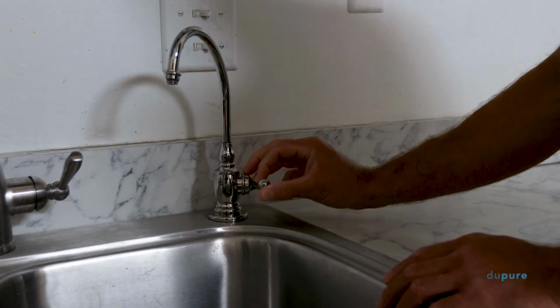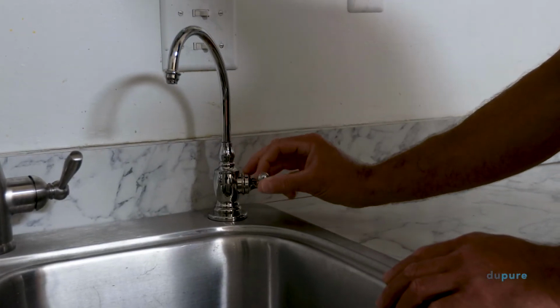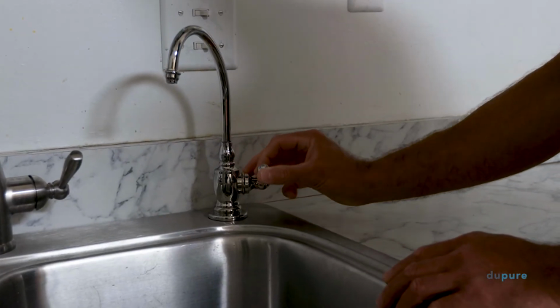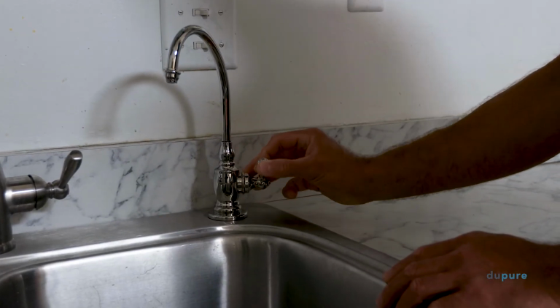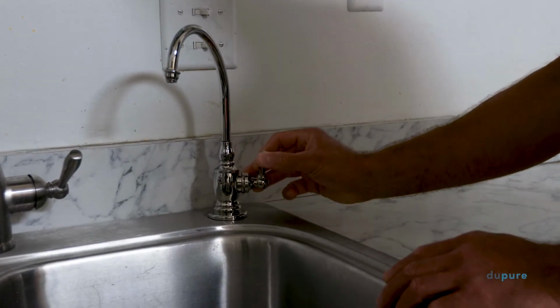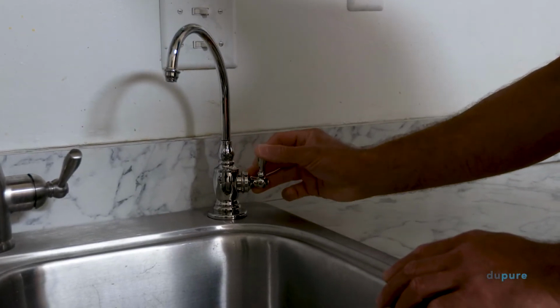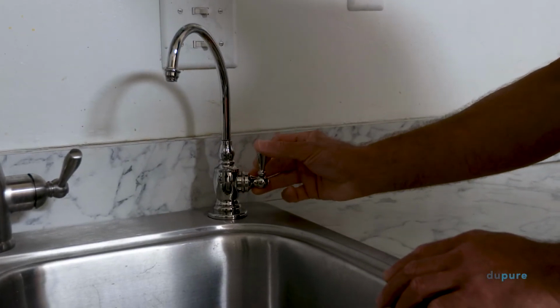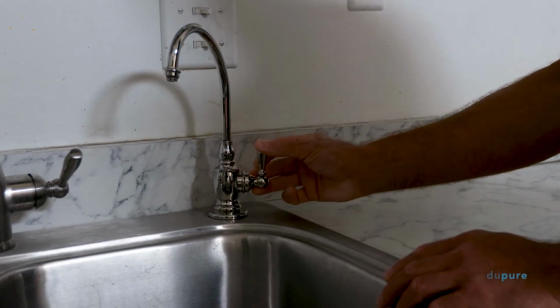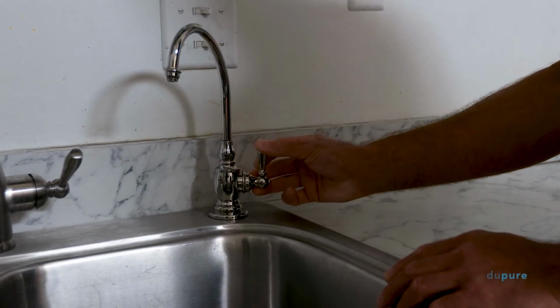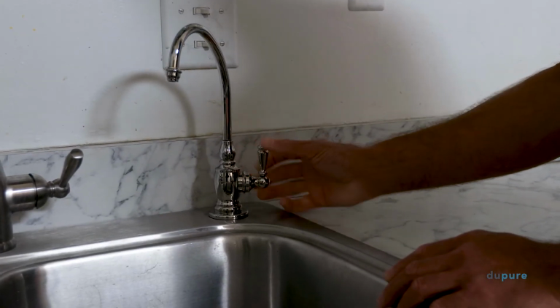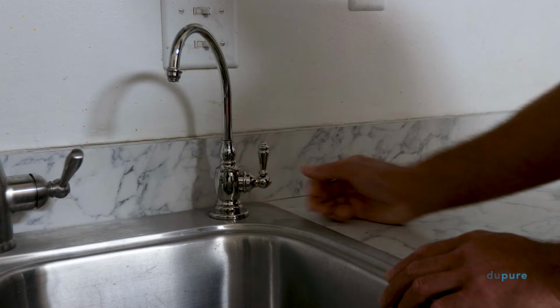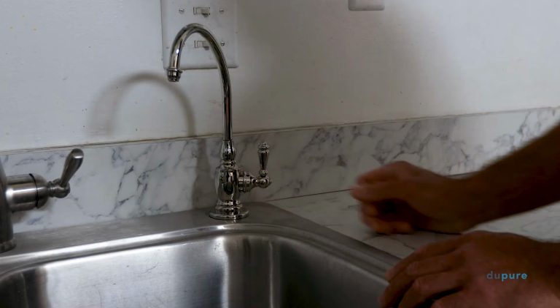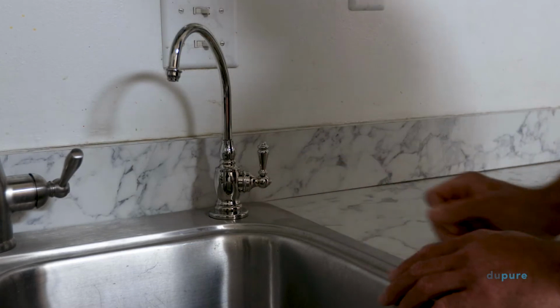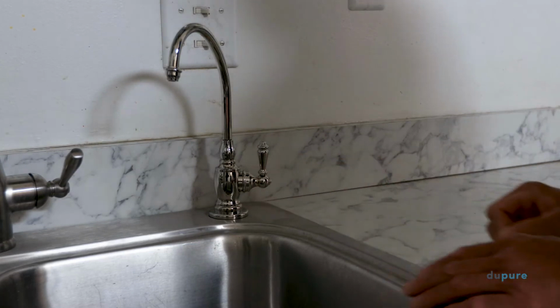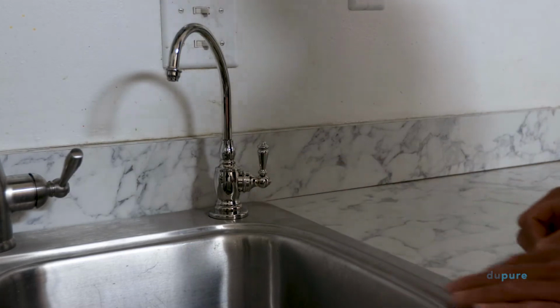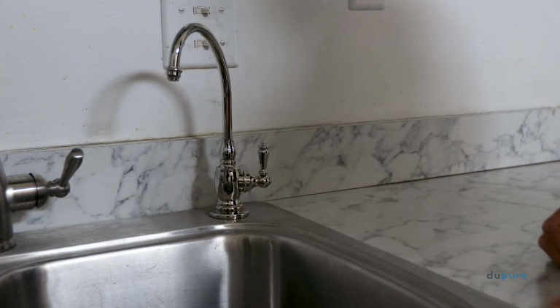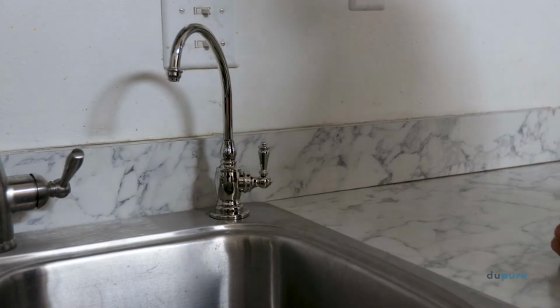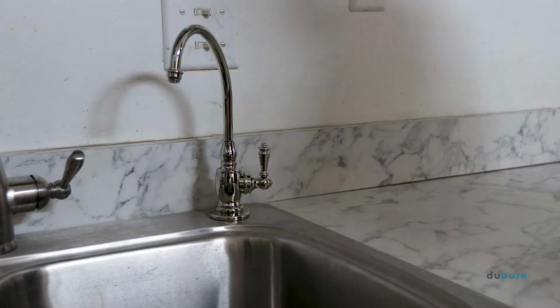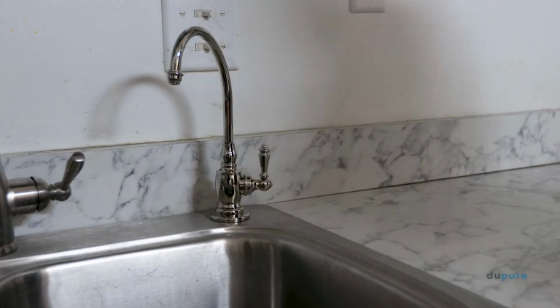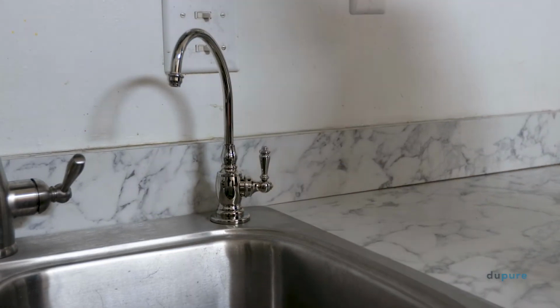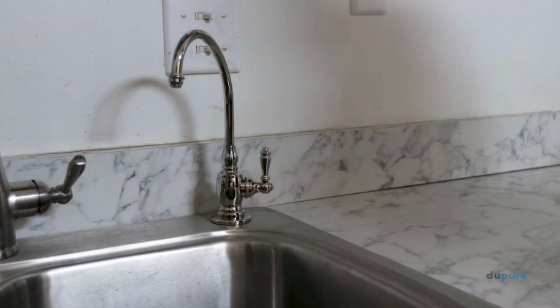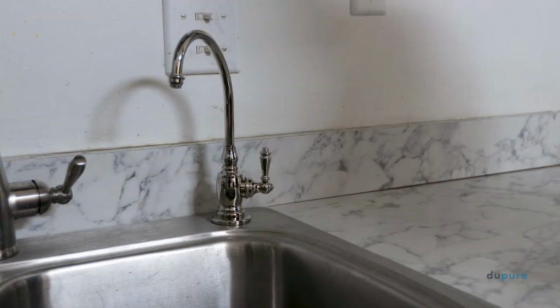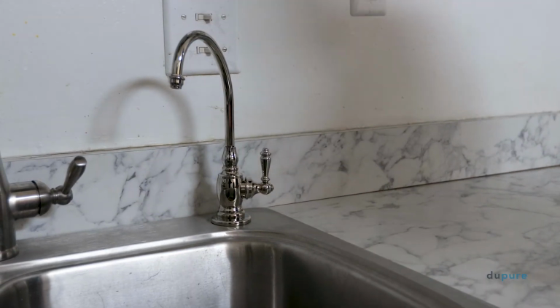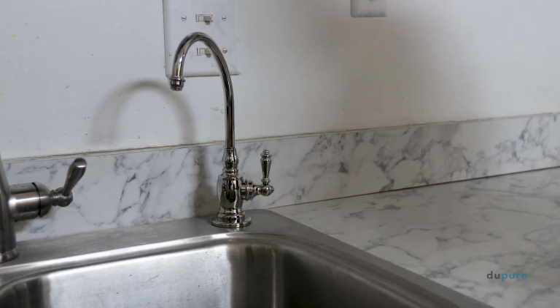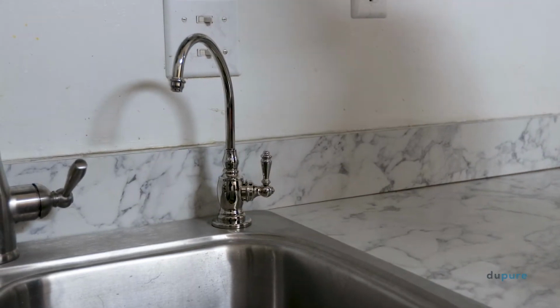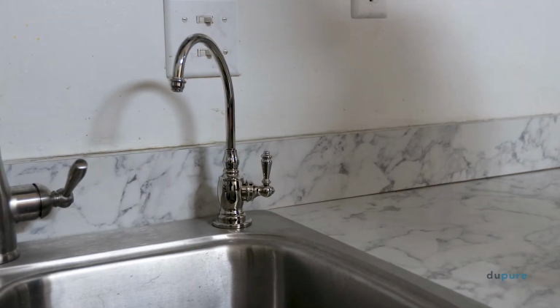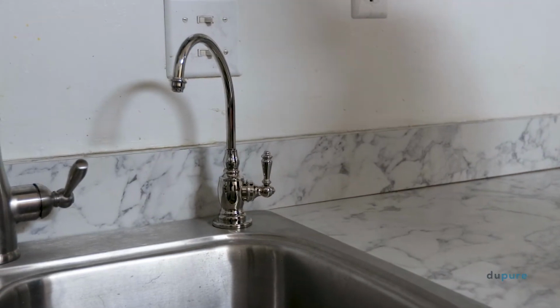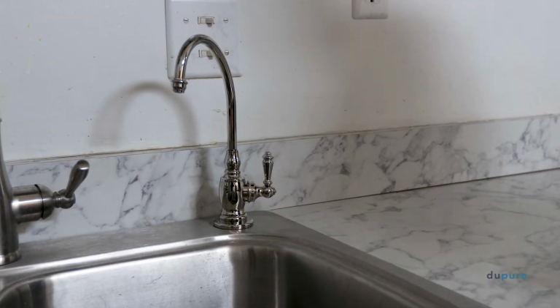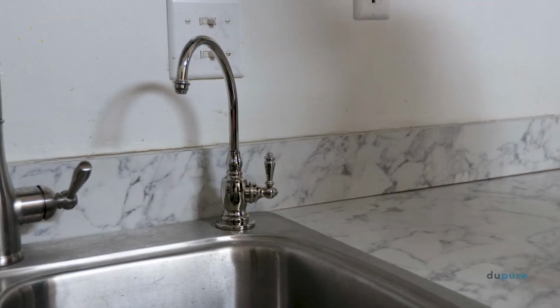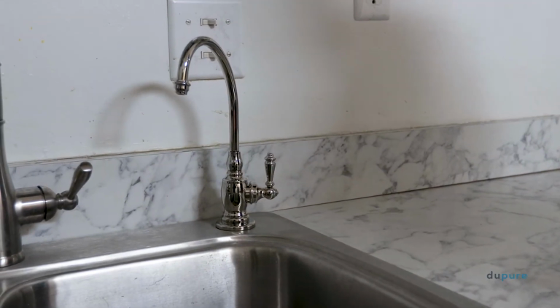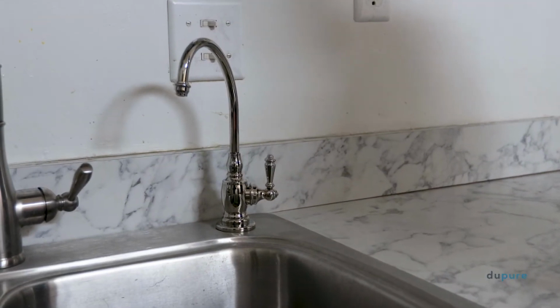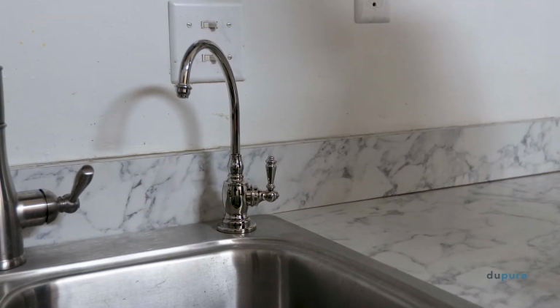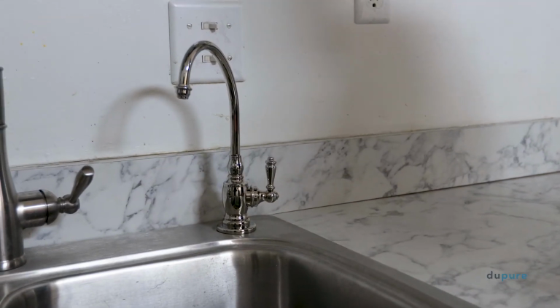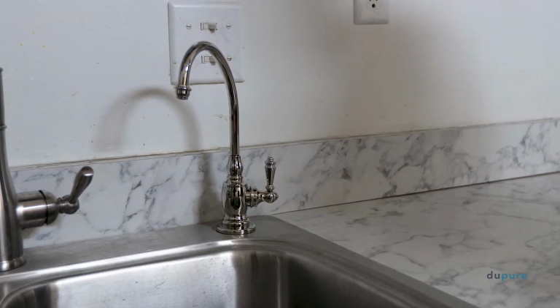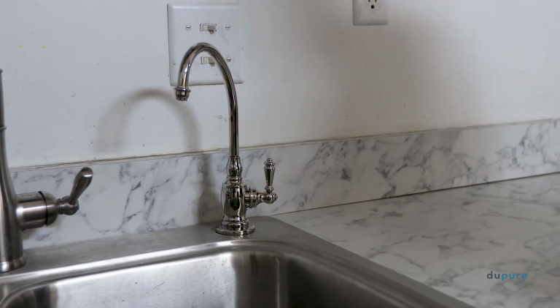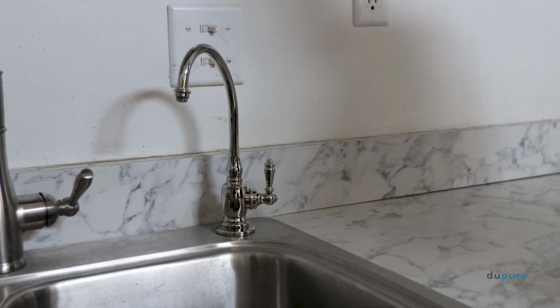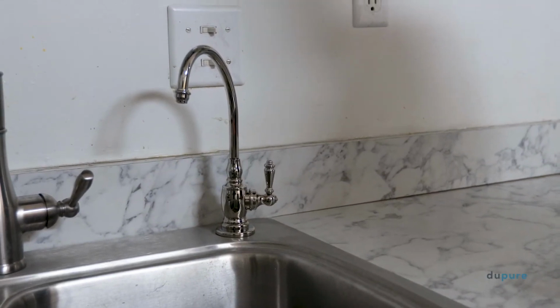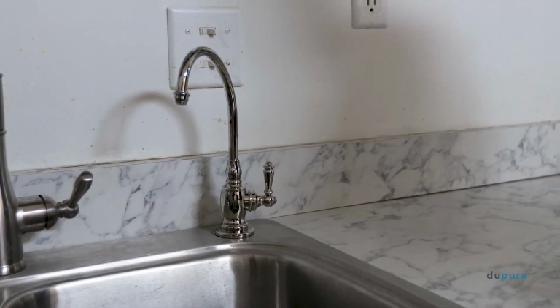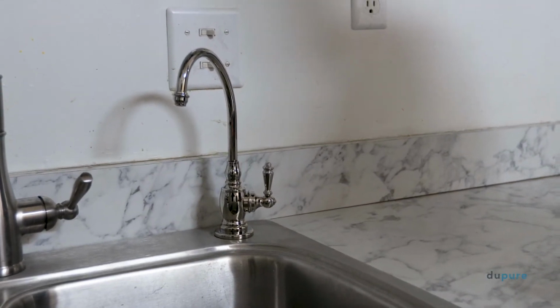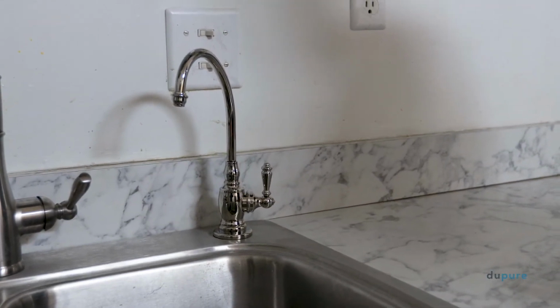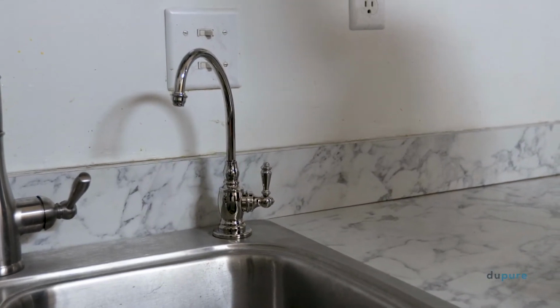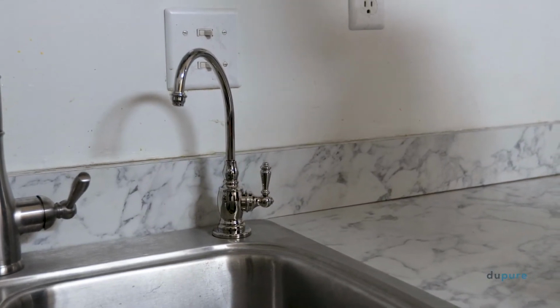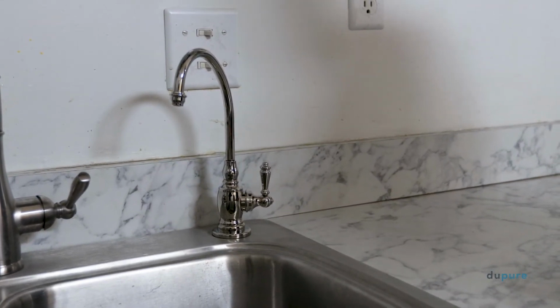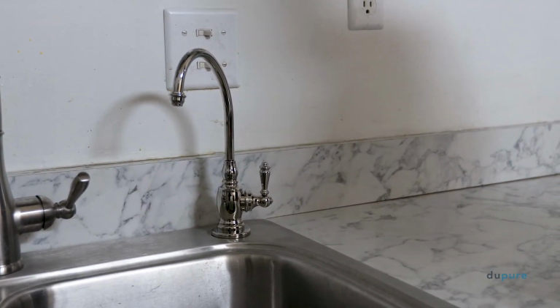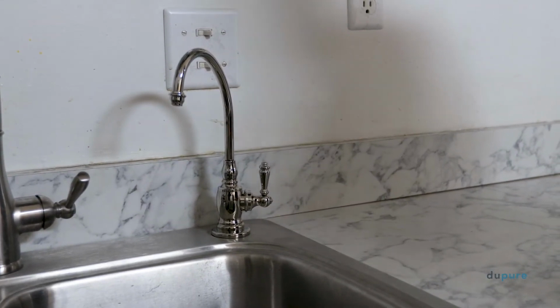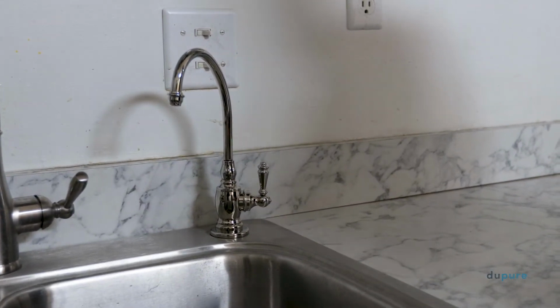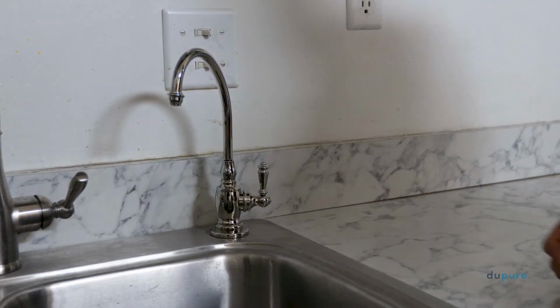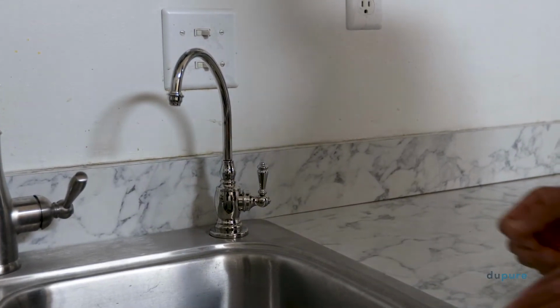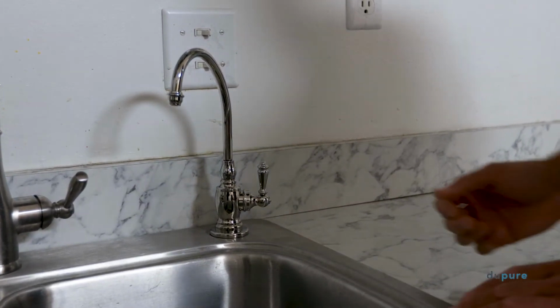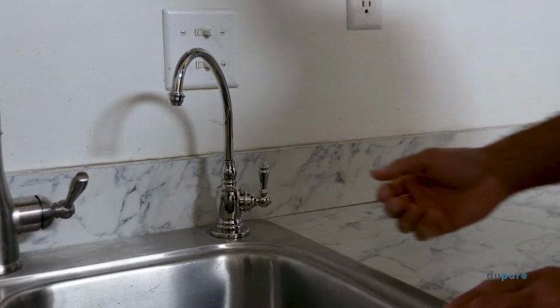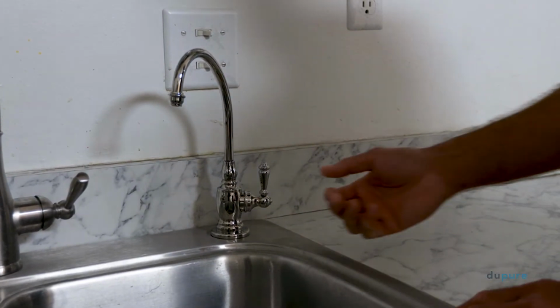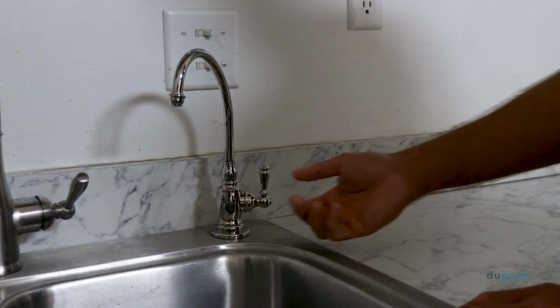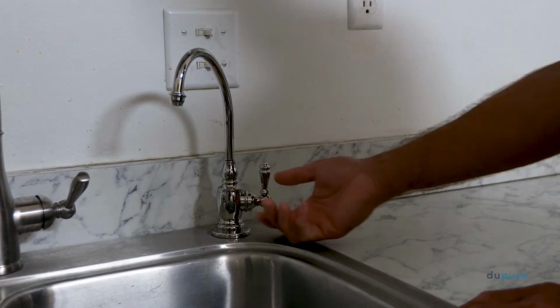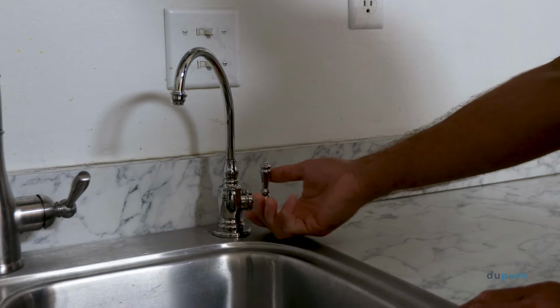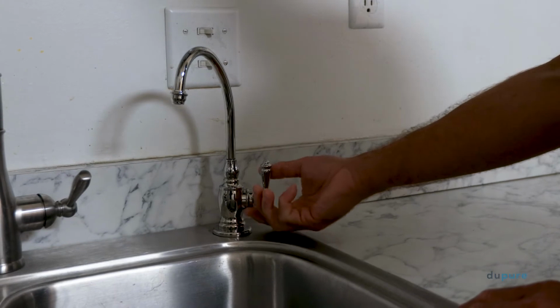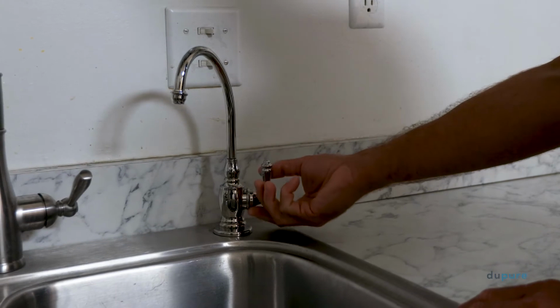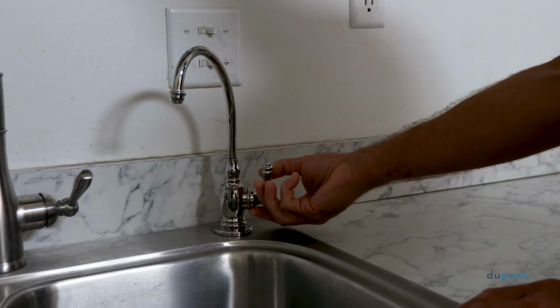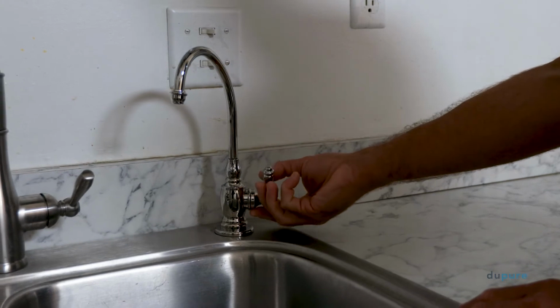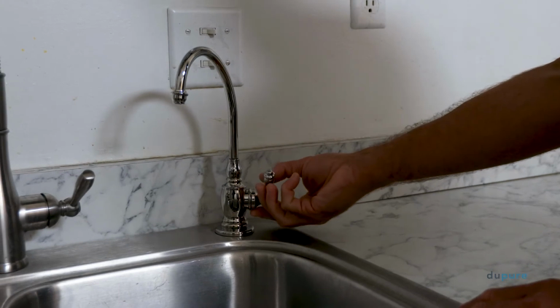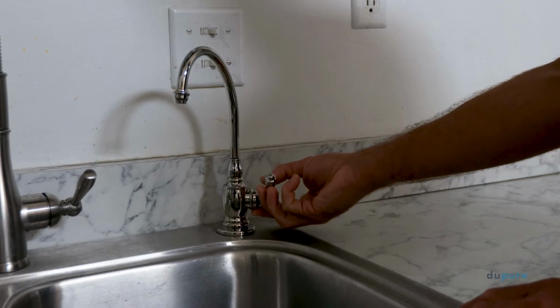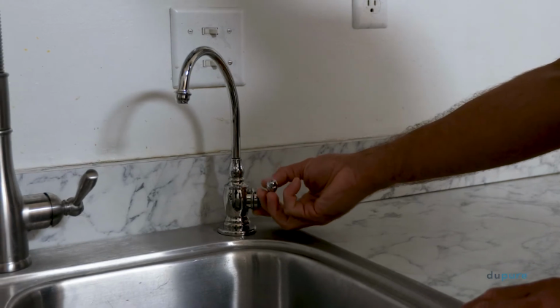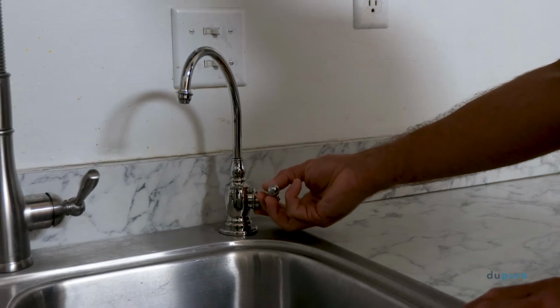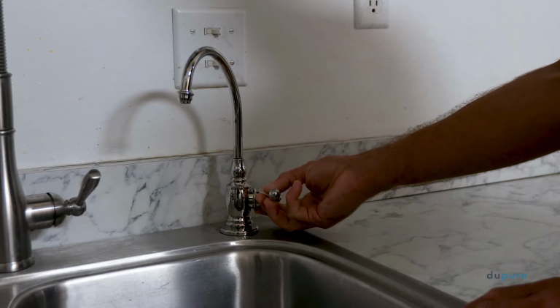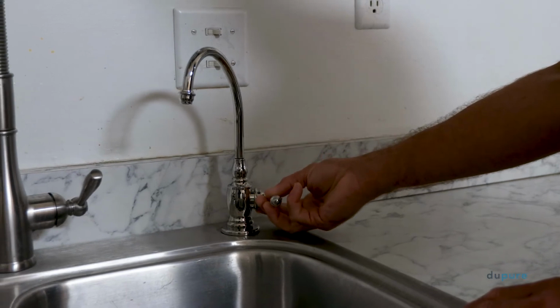Next, release the pressure in the system by opening the spigot and letting it drip. Once the dripping has stopped, close the spigot.